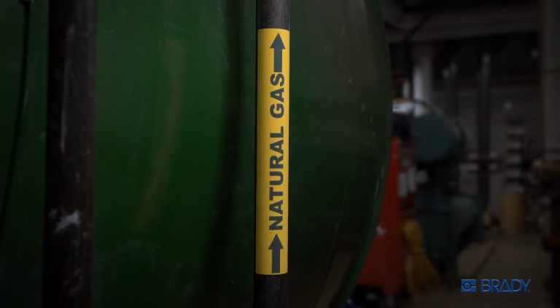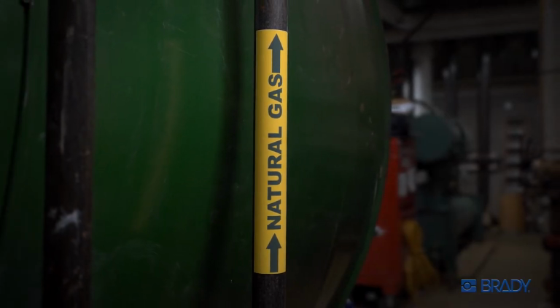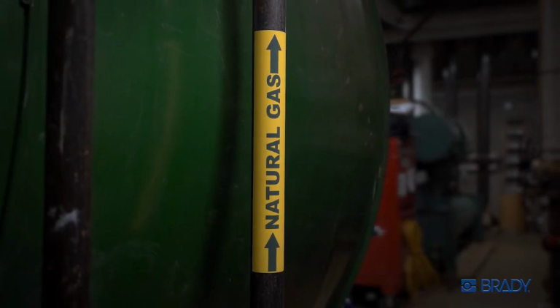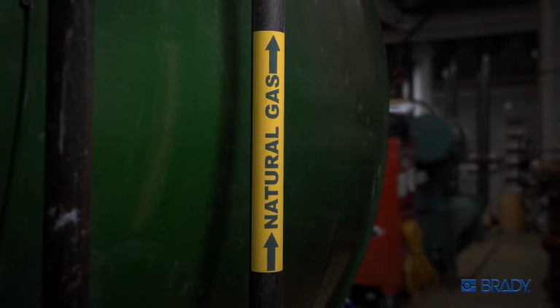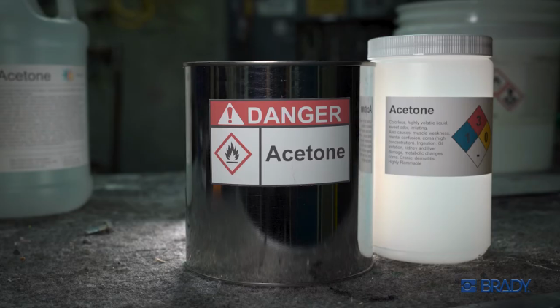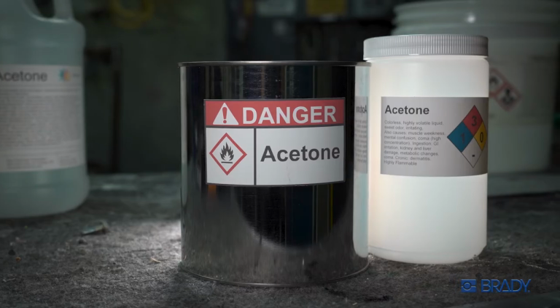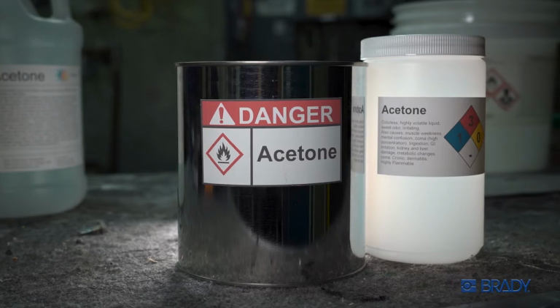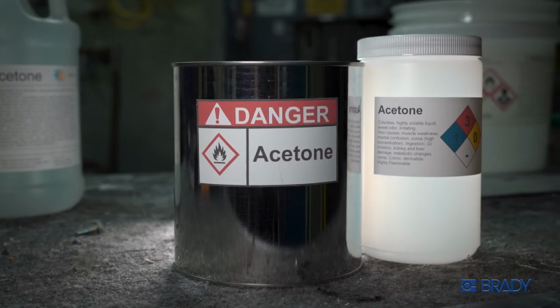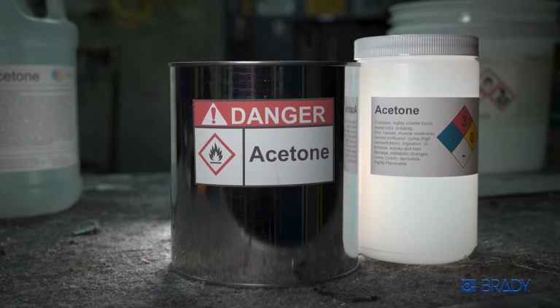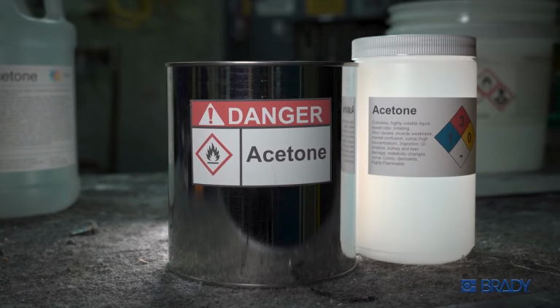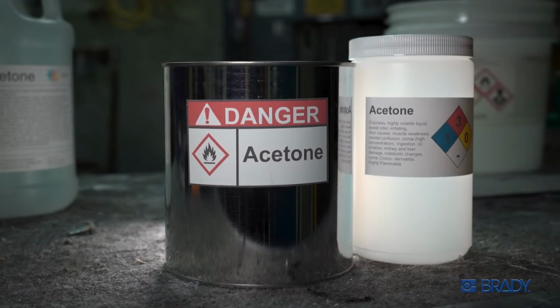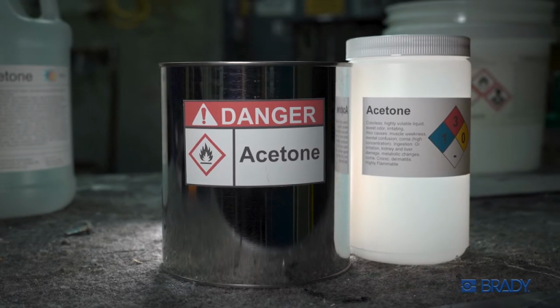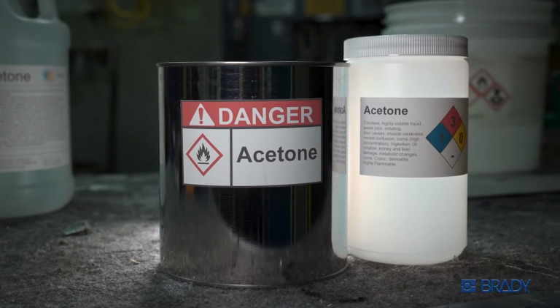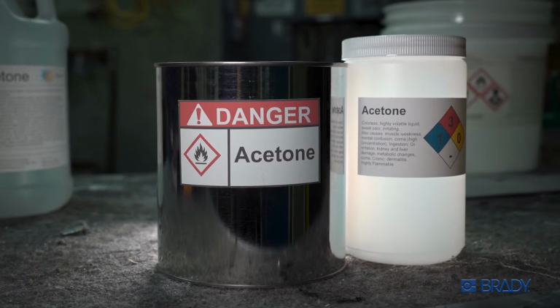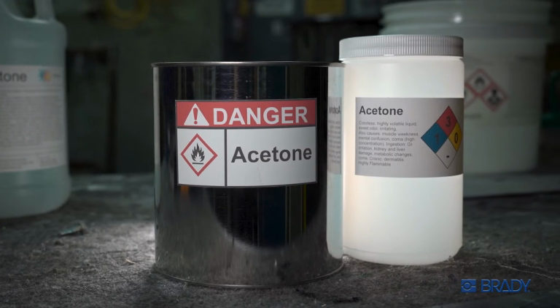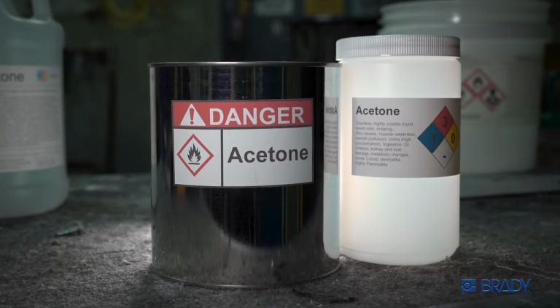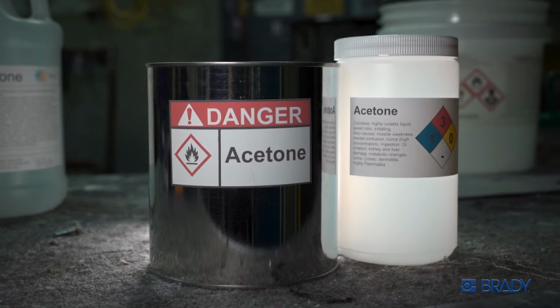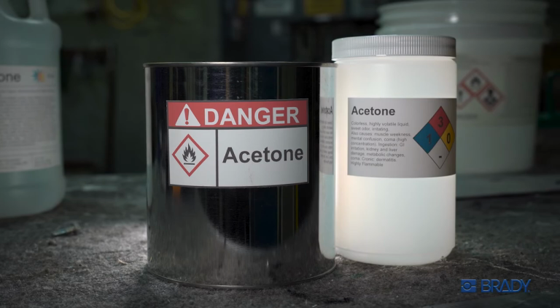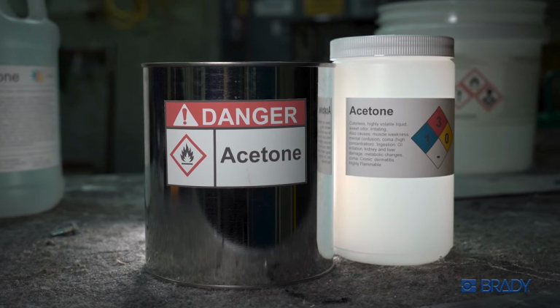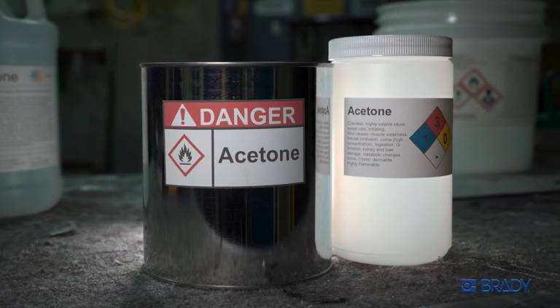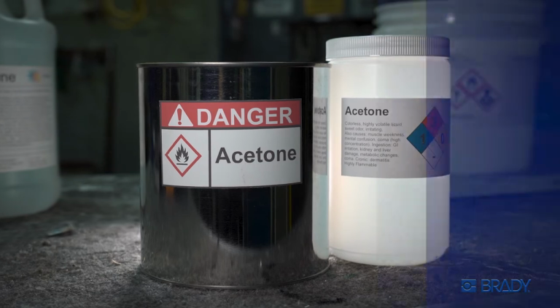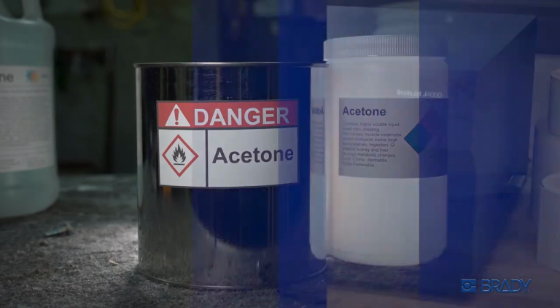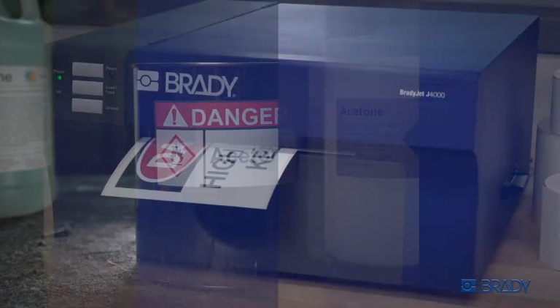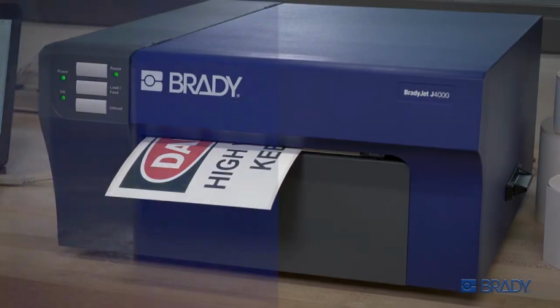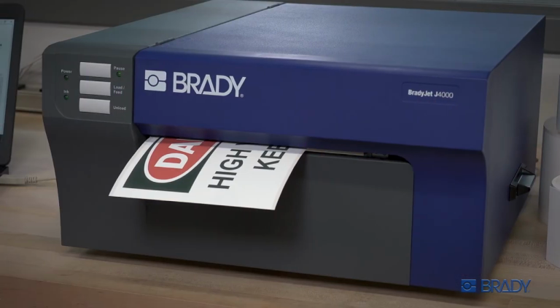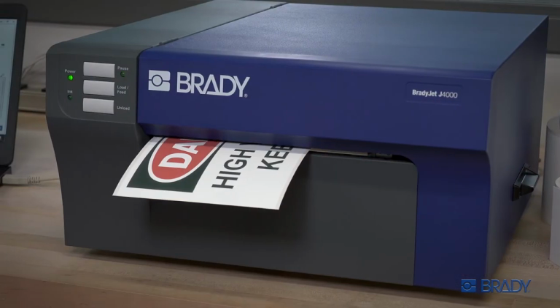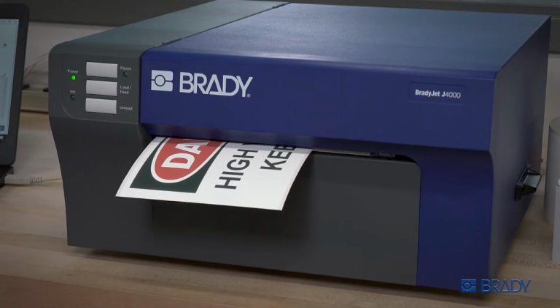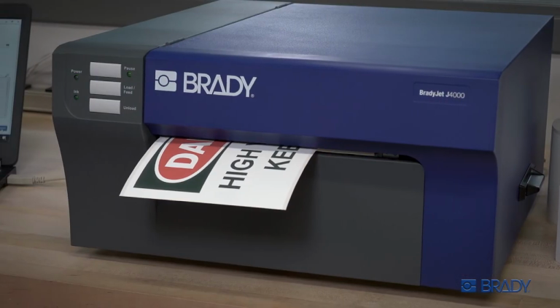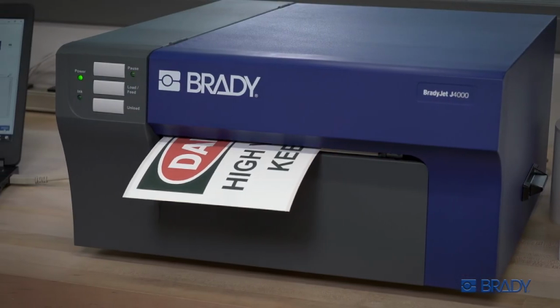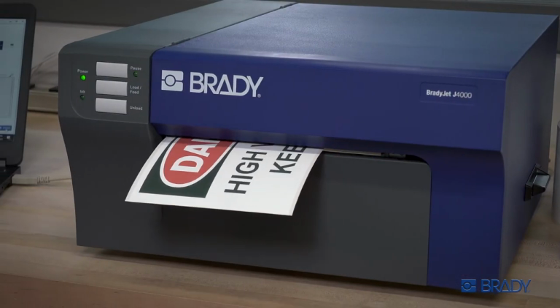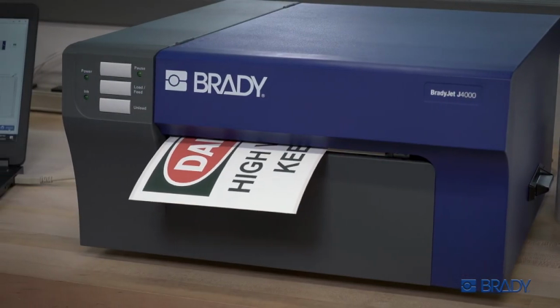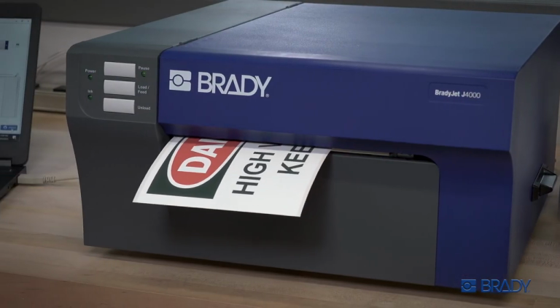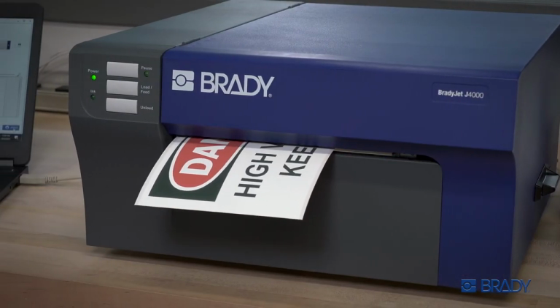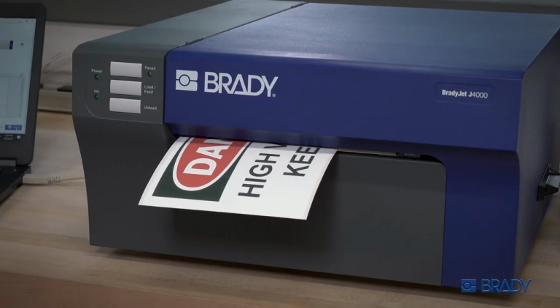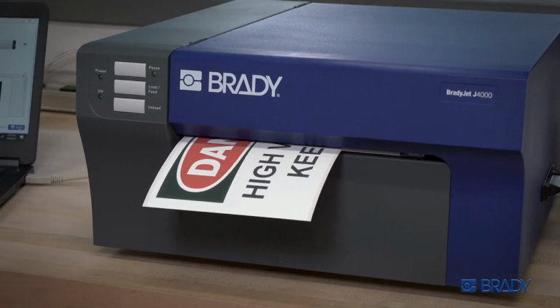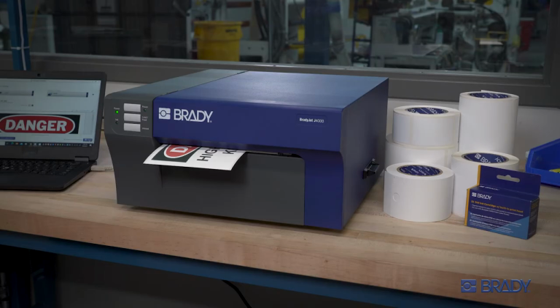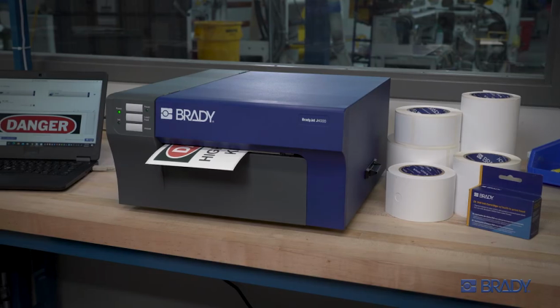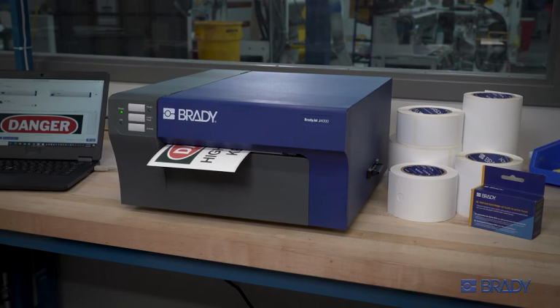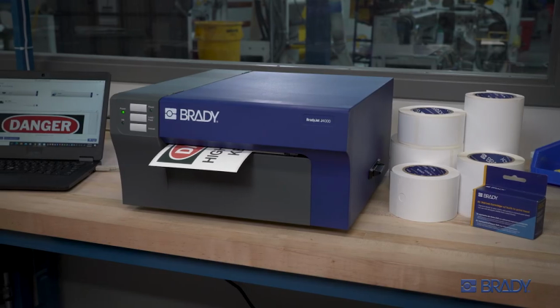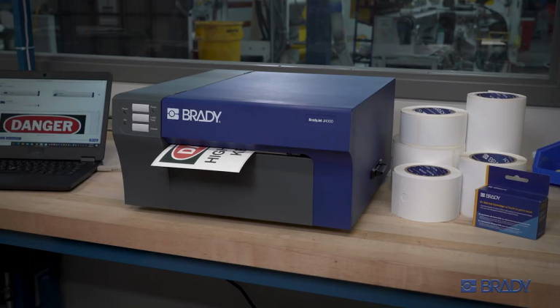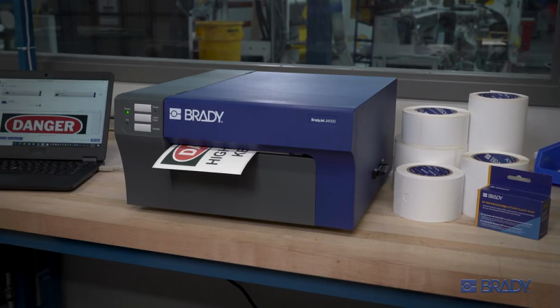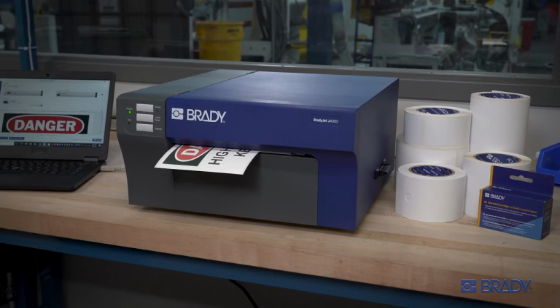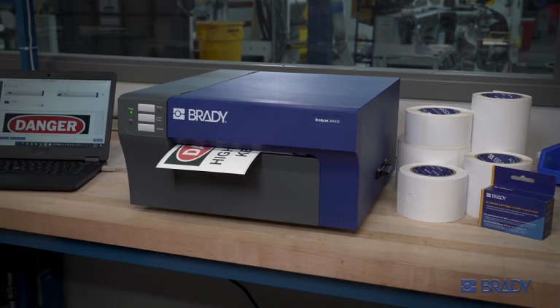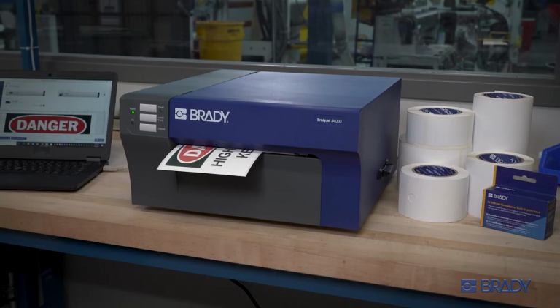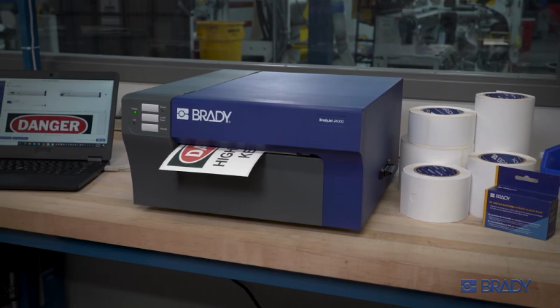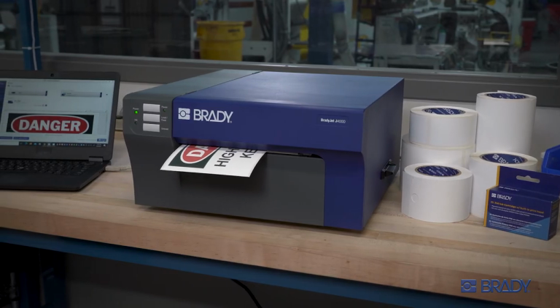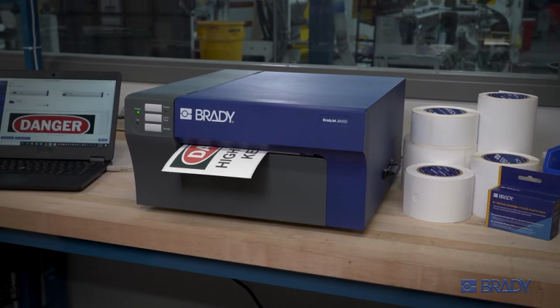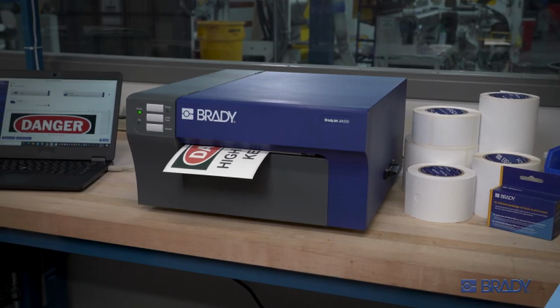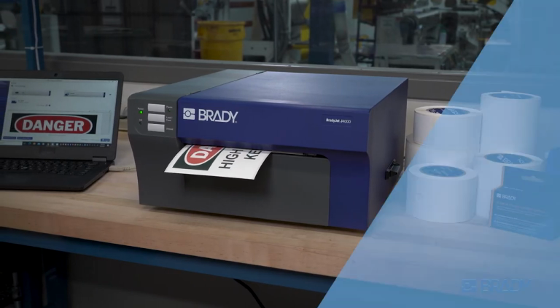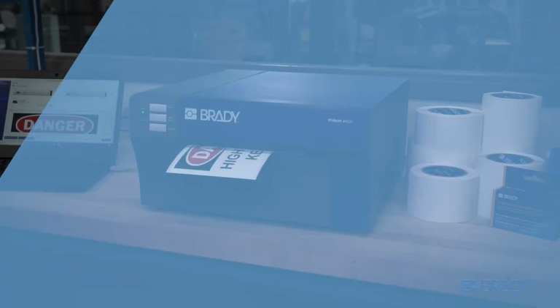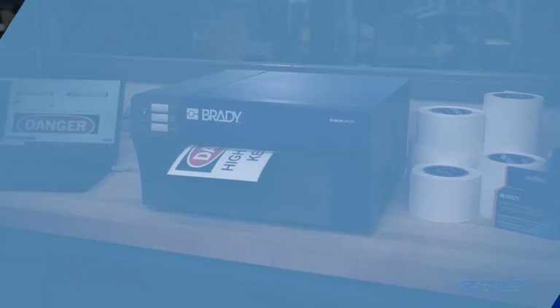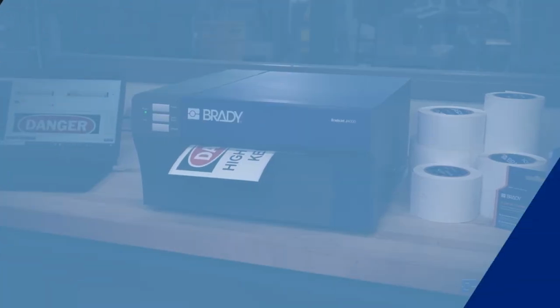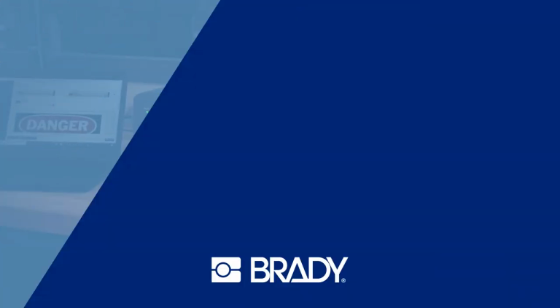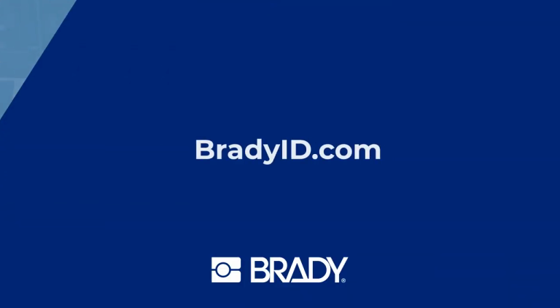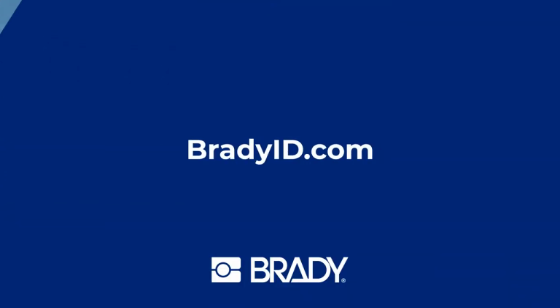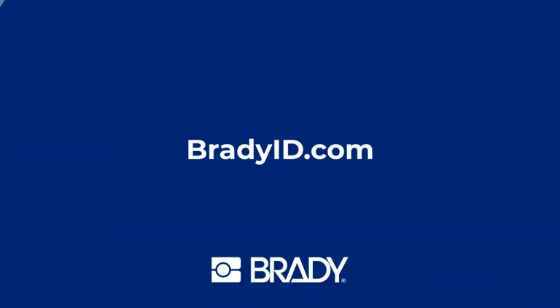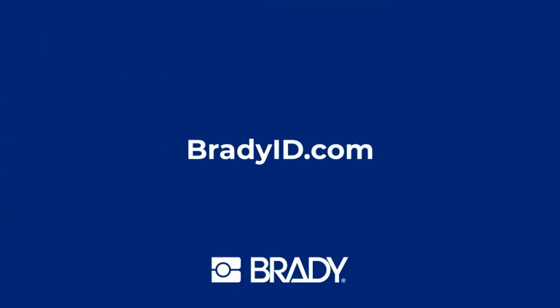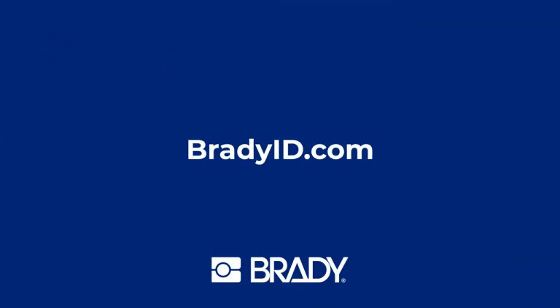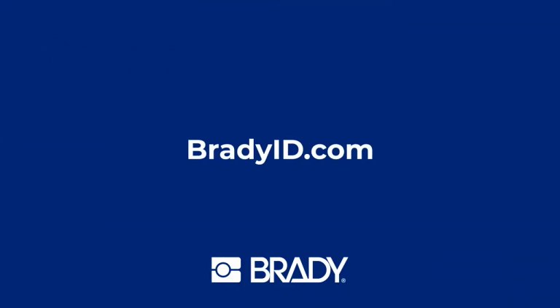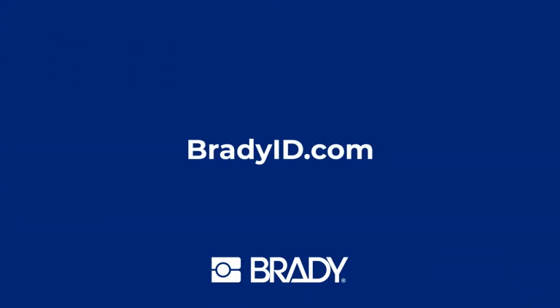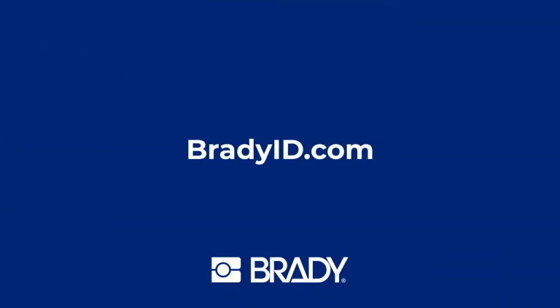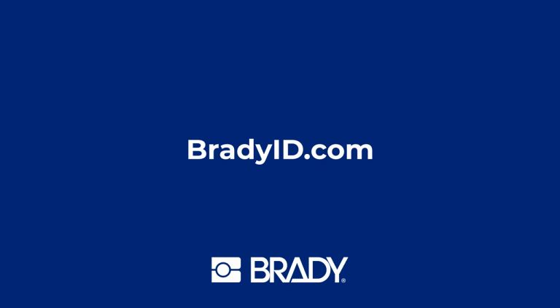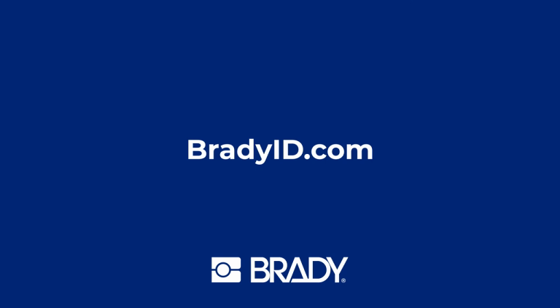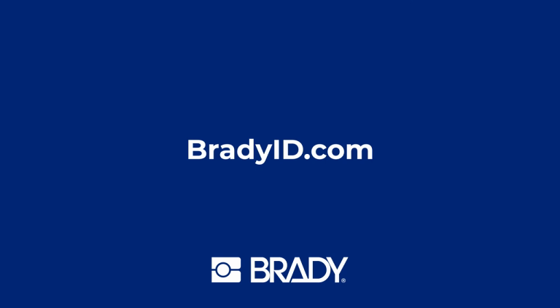In the black and white world of safety and compliance, choose the power of color. For a closer look at the BradyJet J4000 color label printer, go to our website.